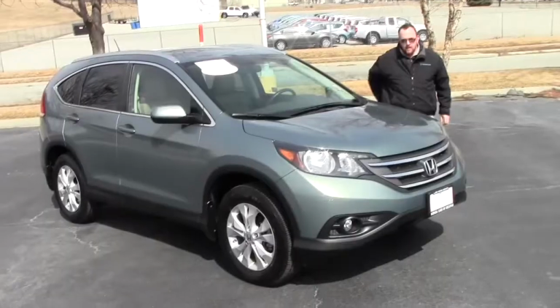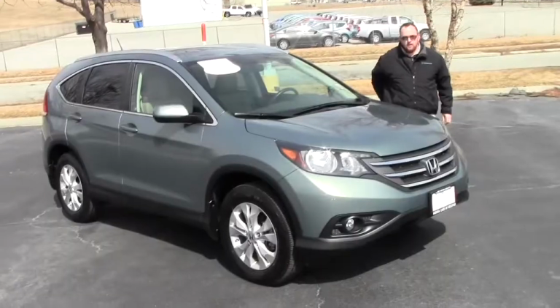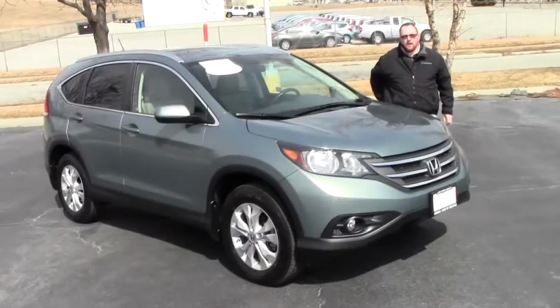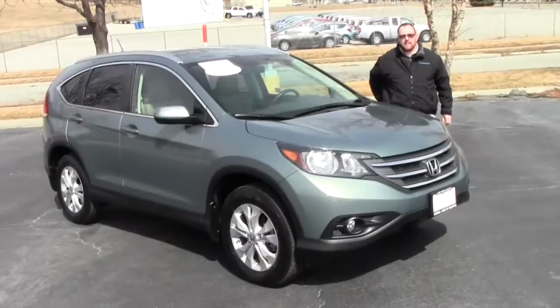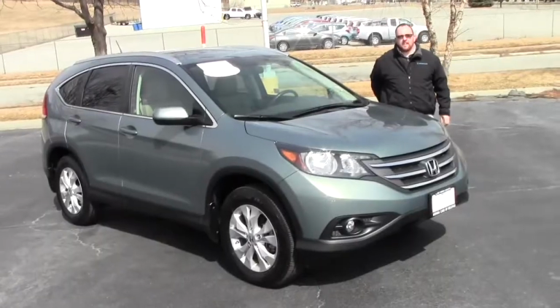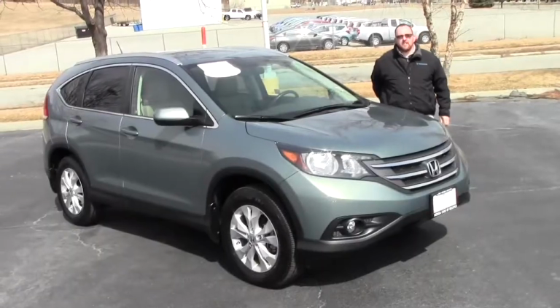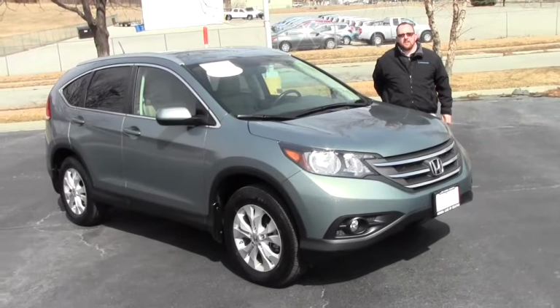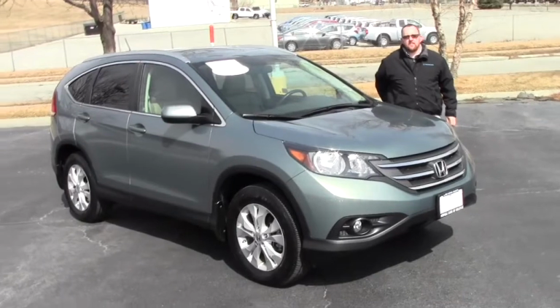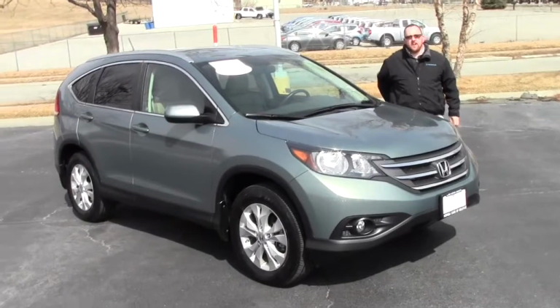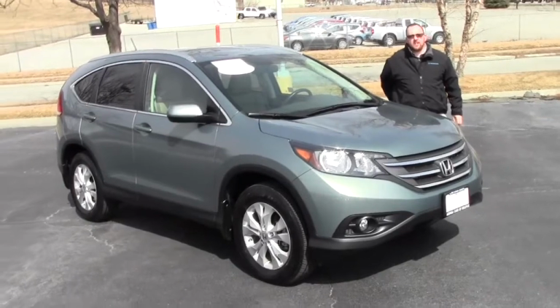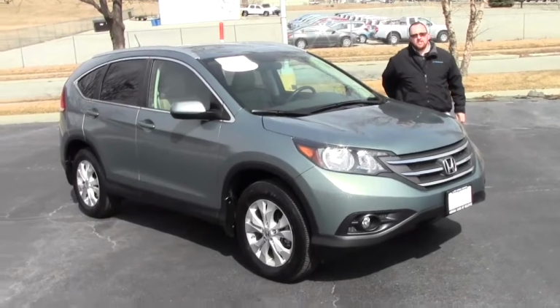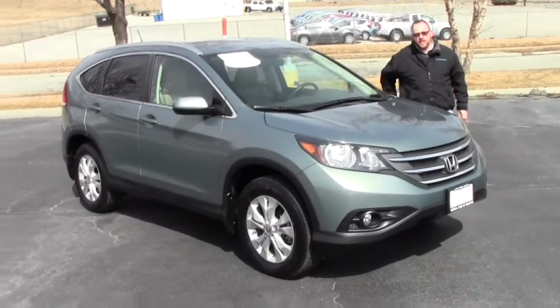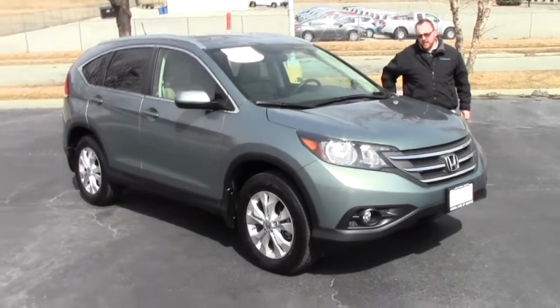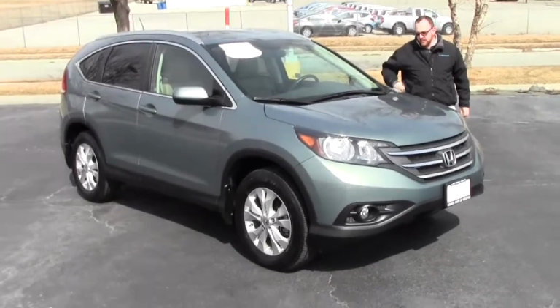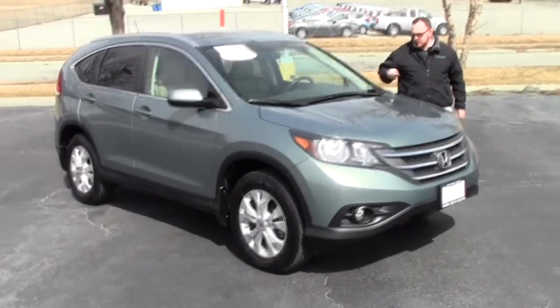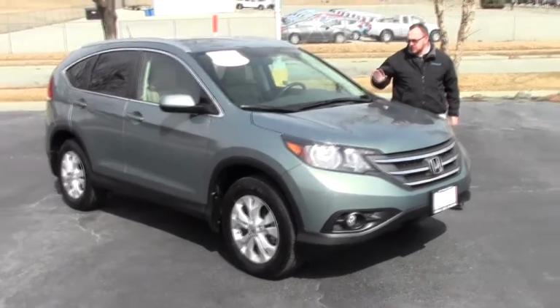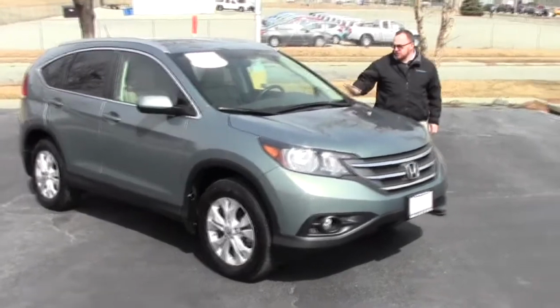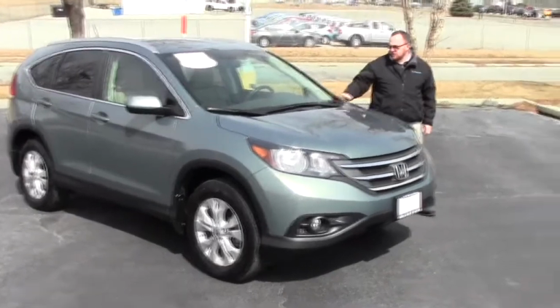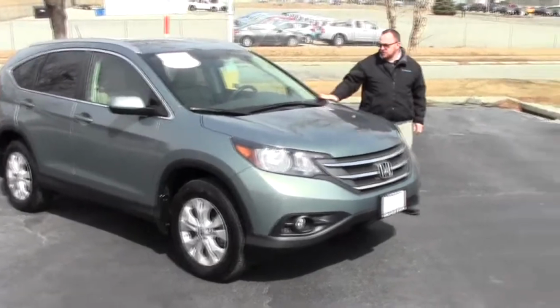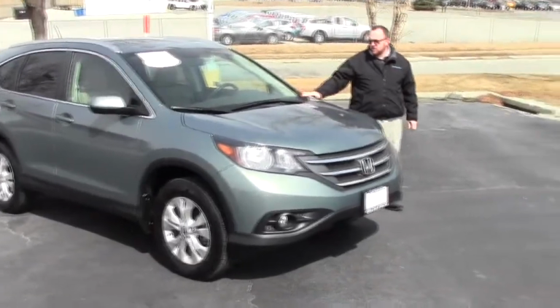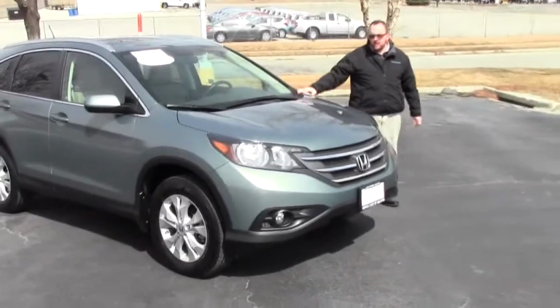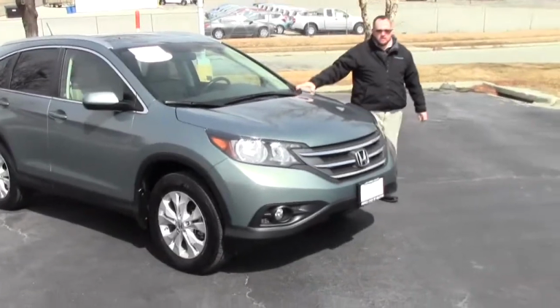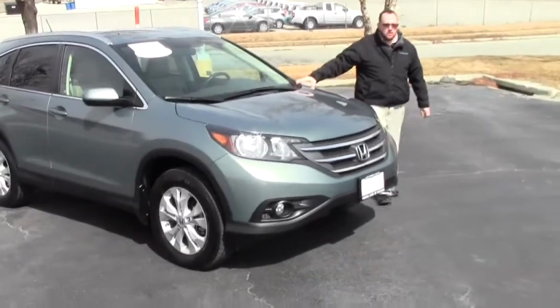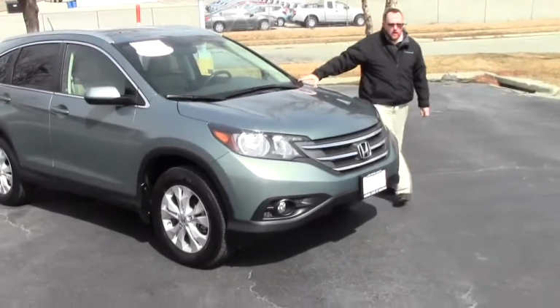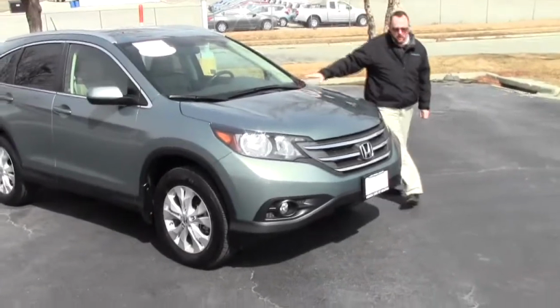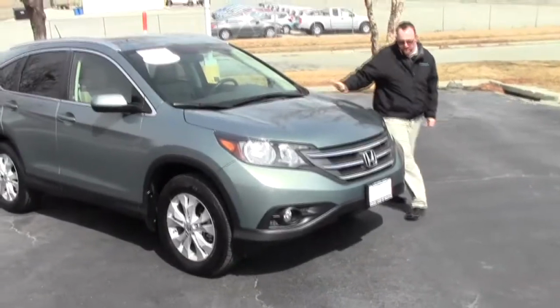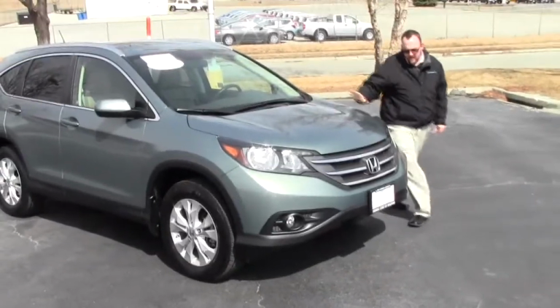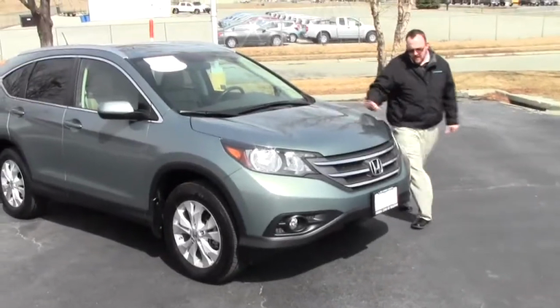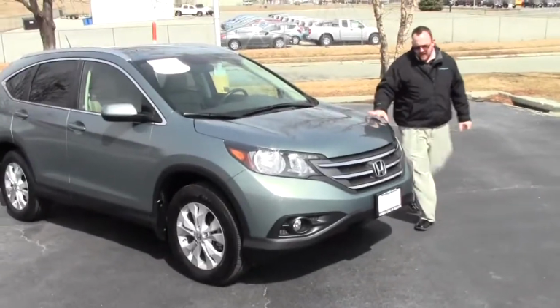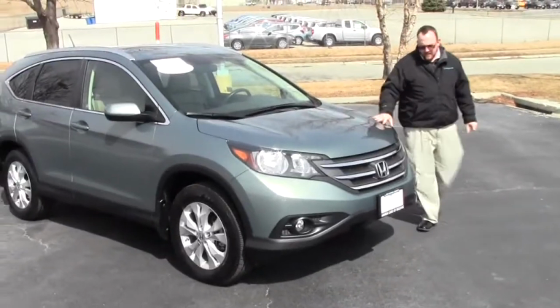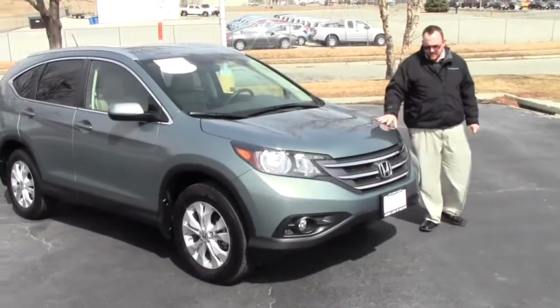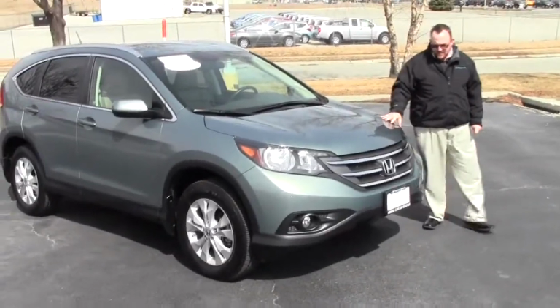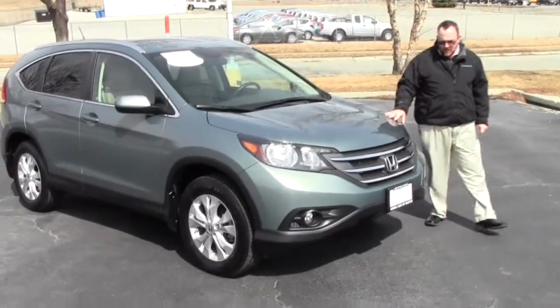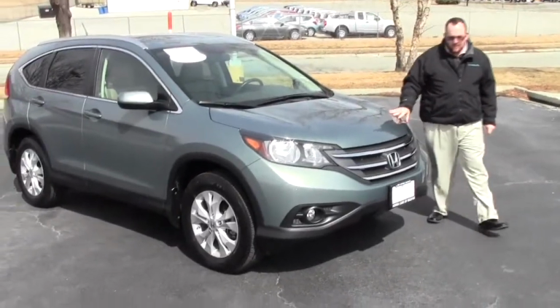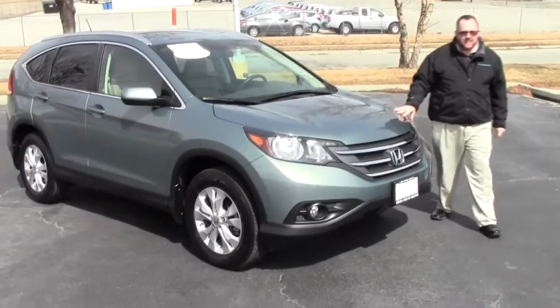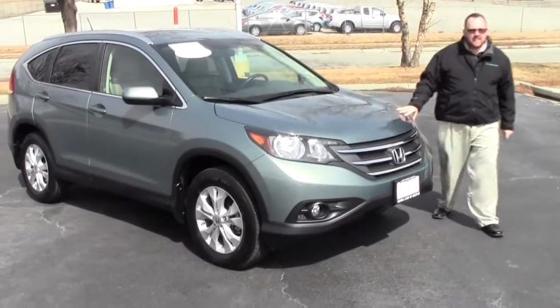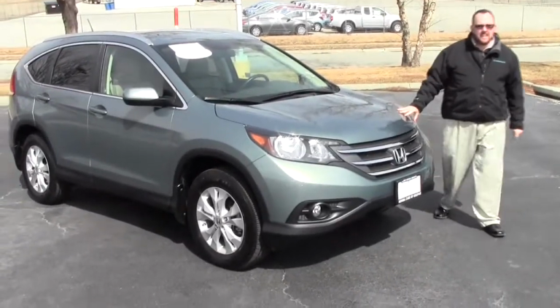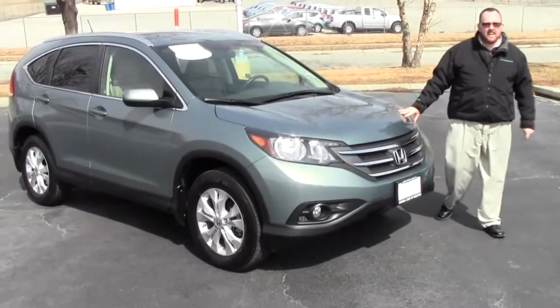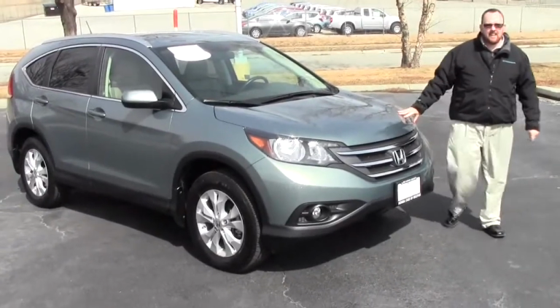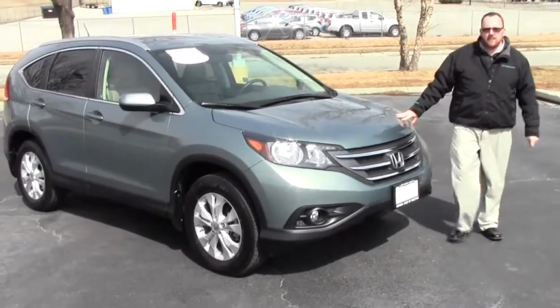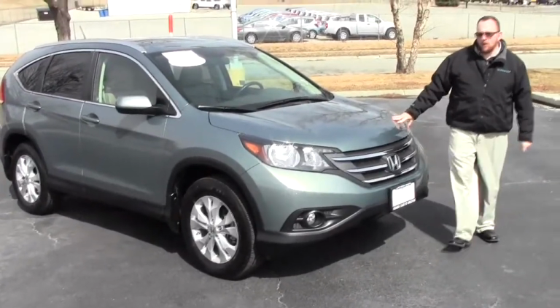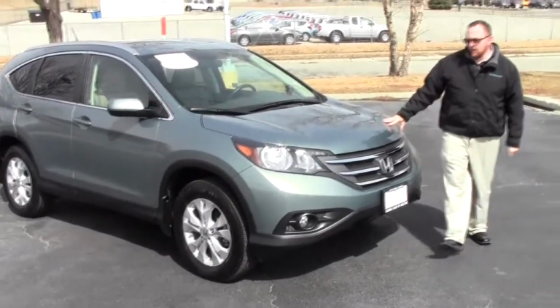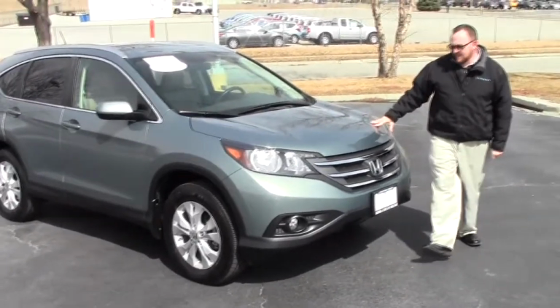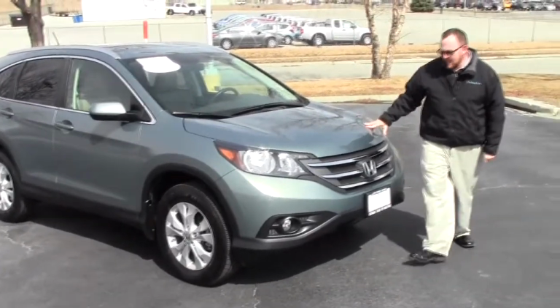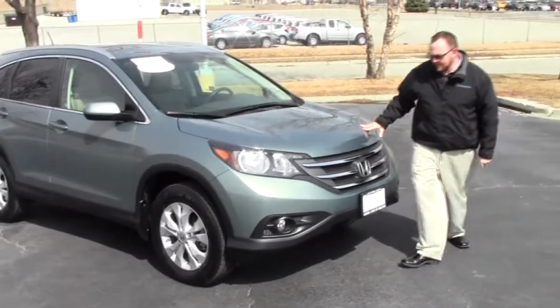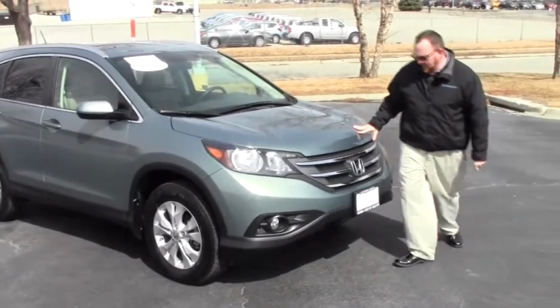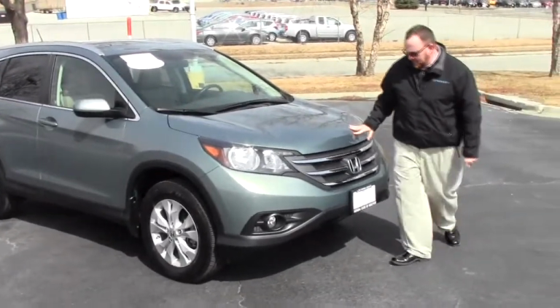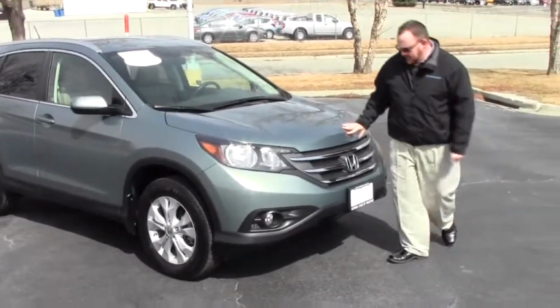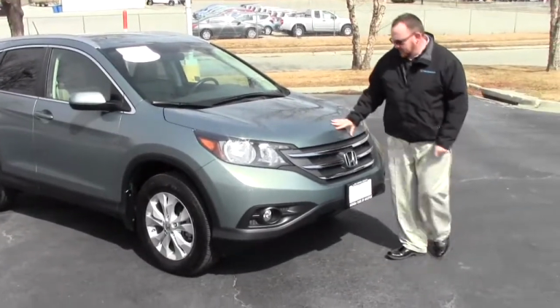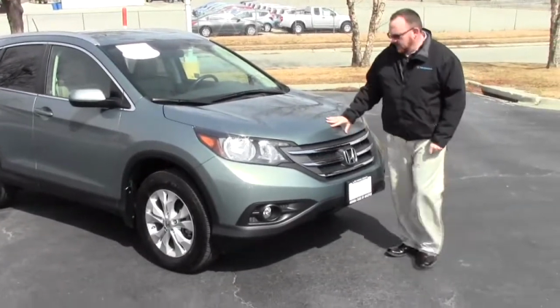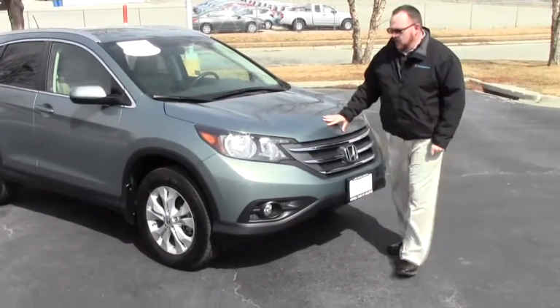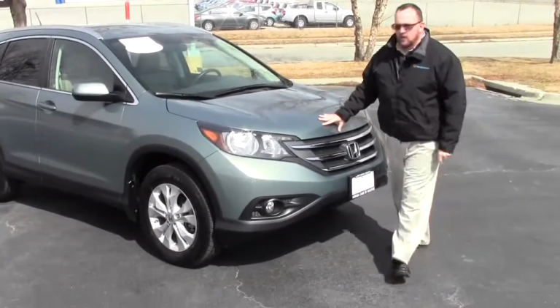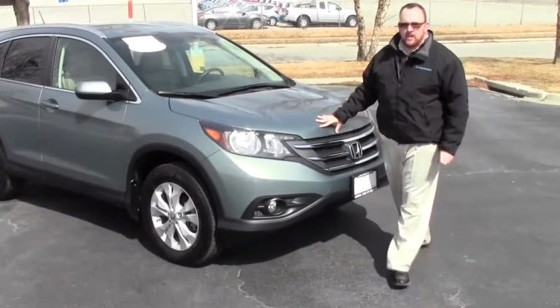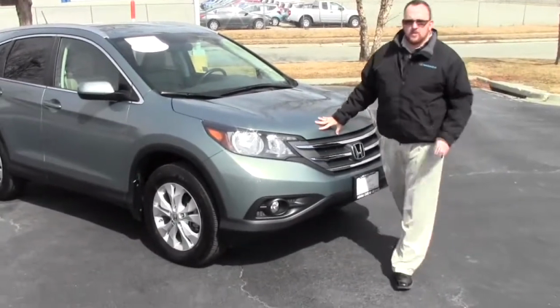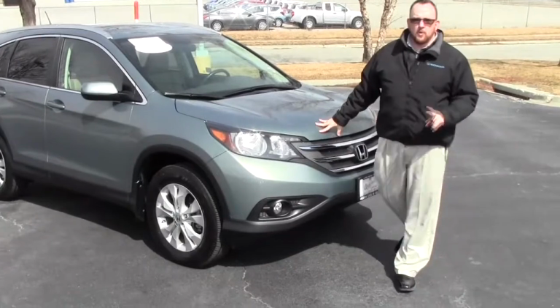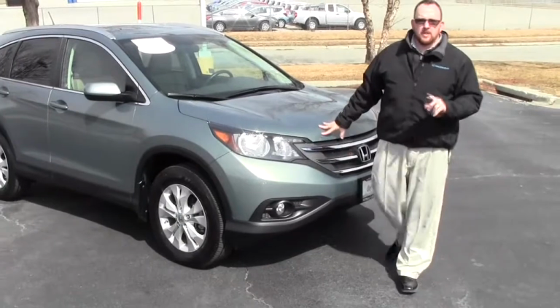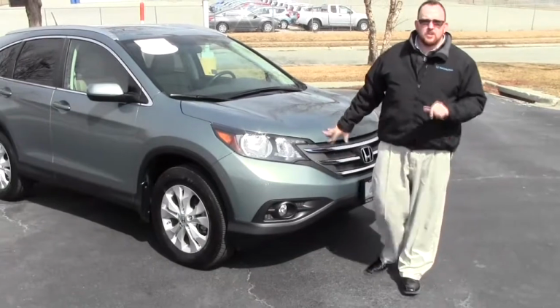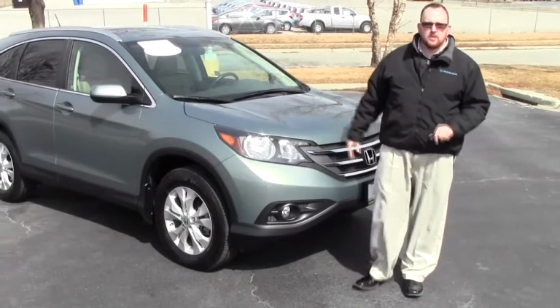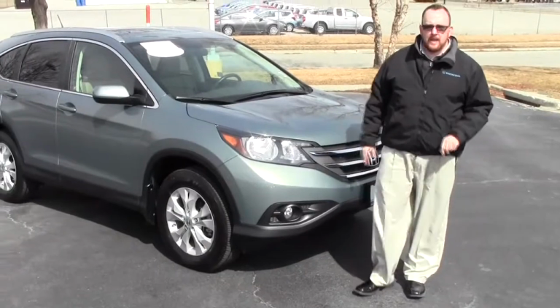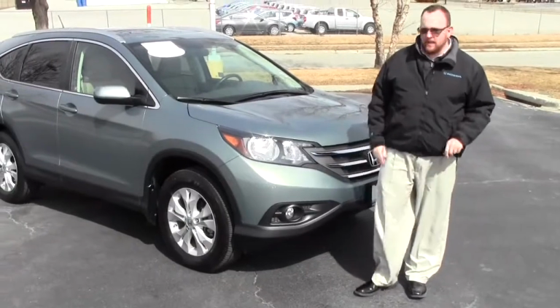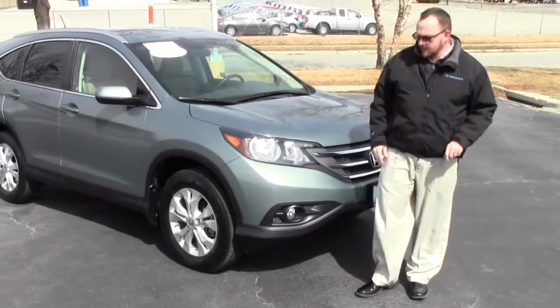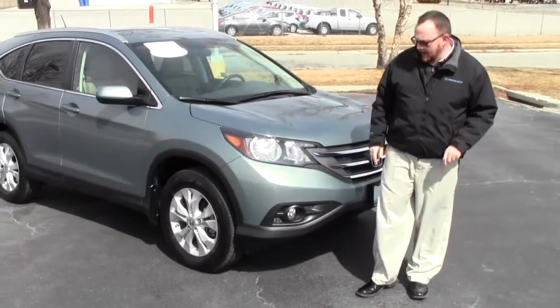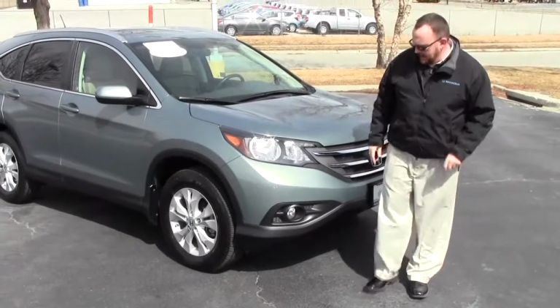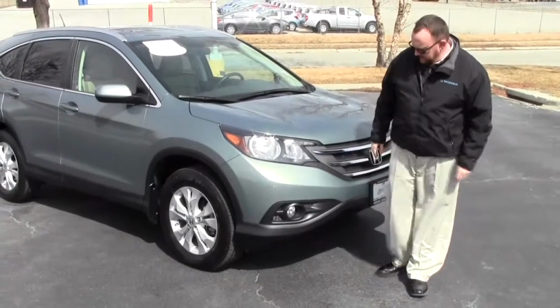Brian Kelly here for the Honda Giant, here to show you this 2012 Honda CR-V EXL with navigation. It only has 22,000 miles.